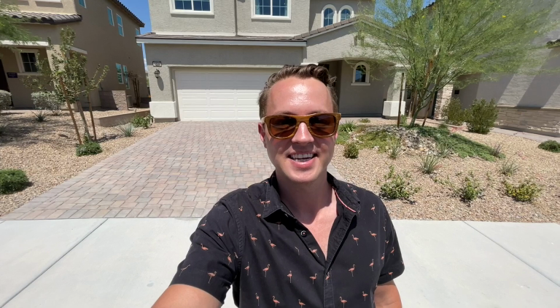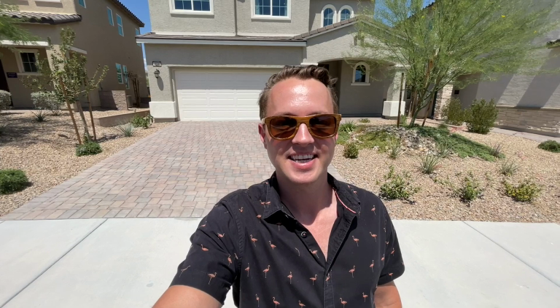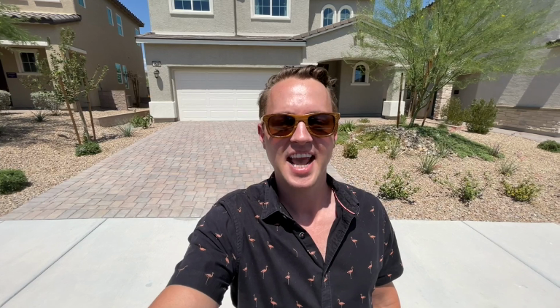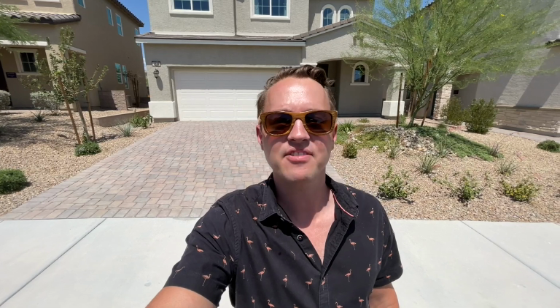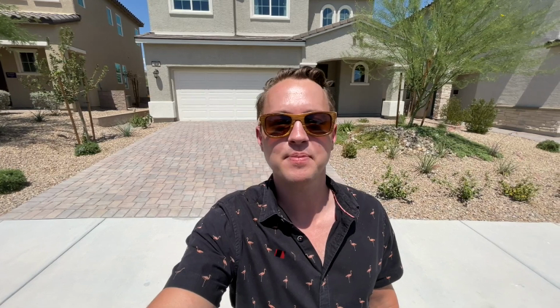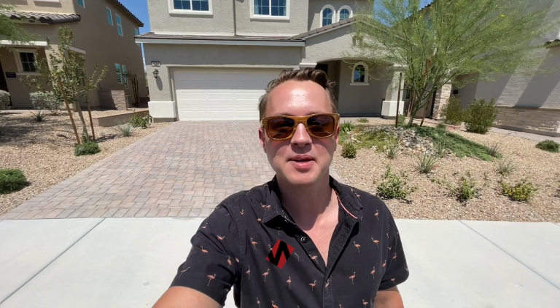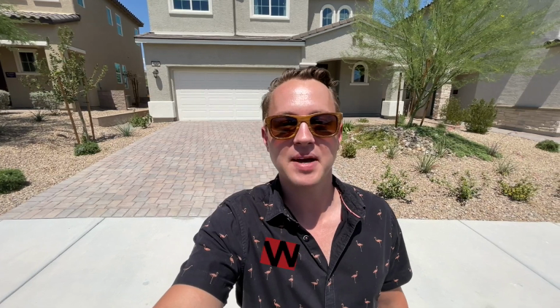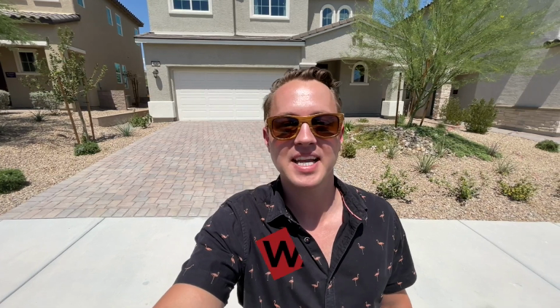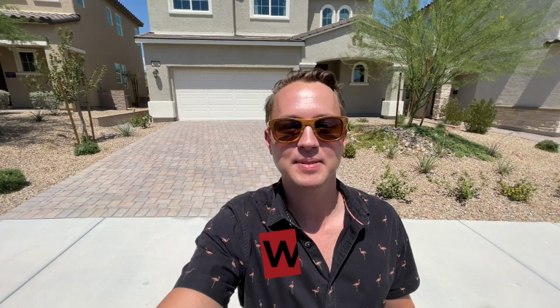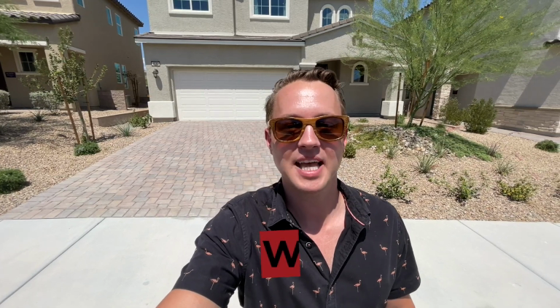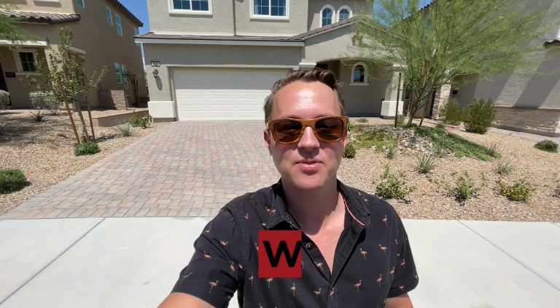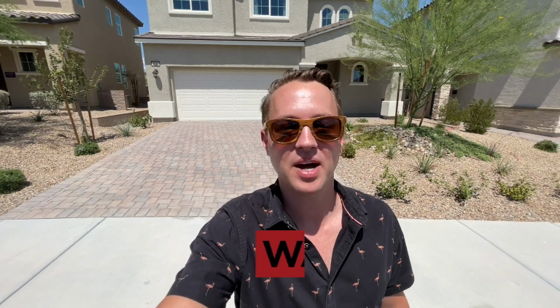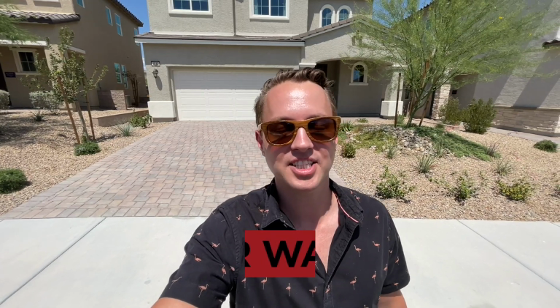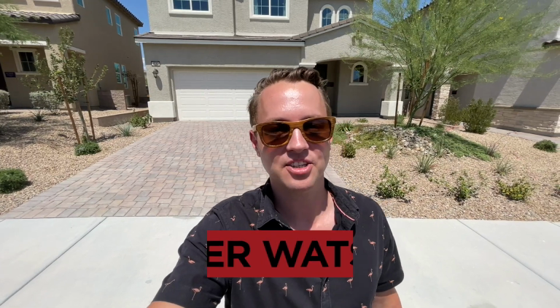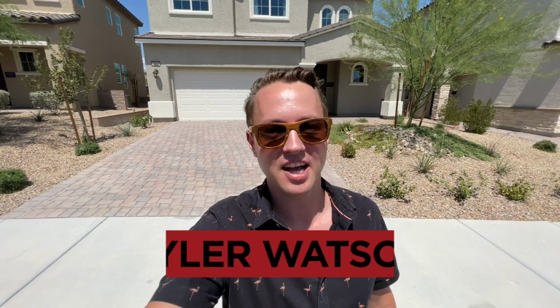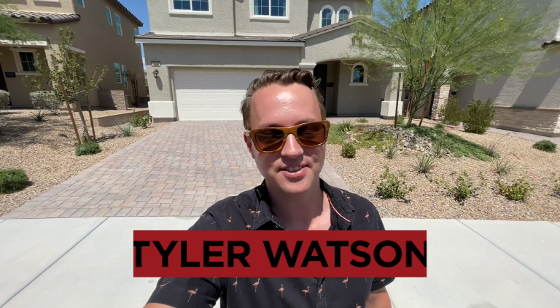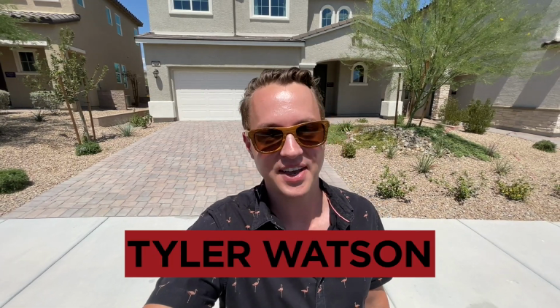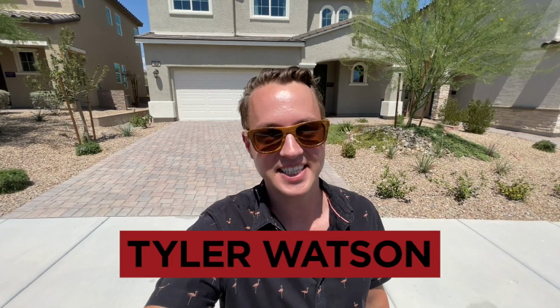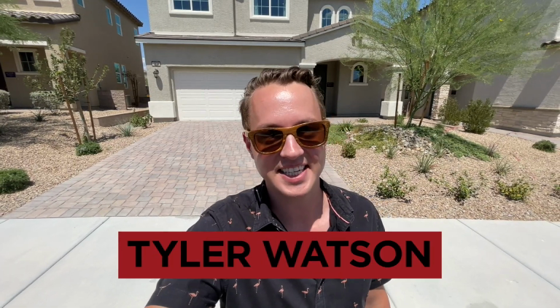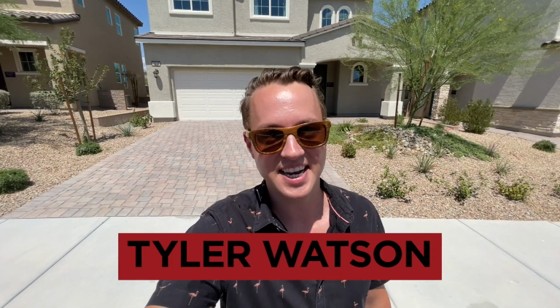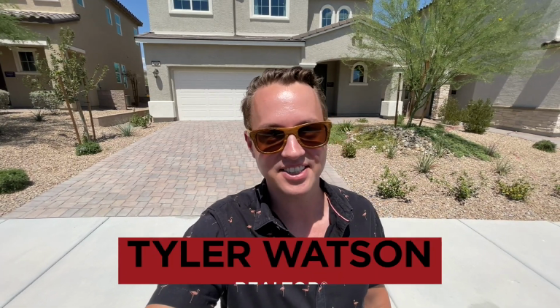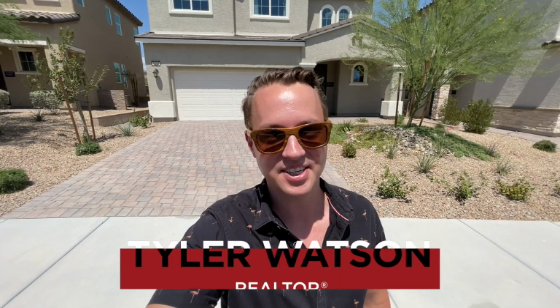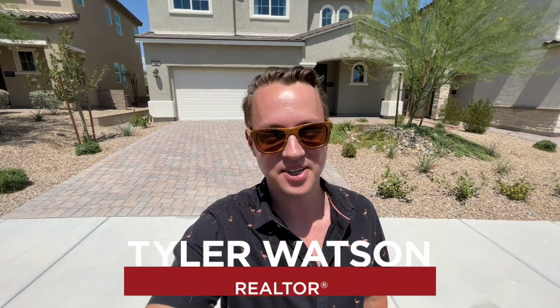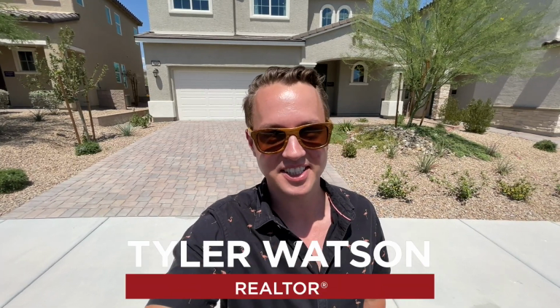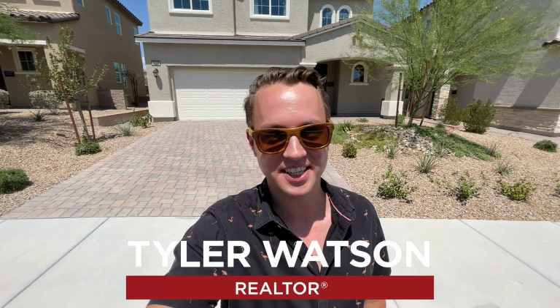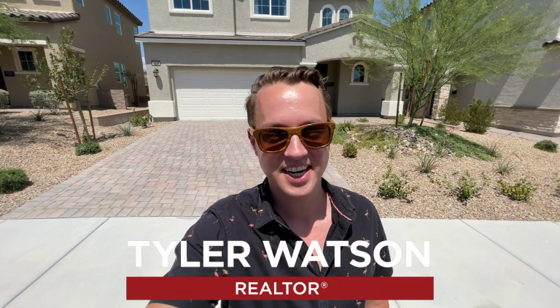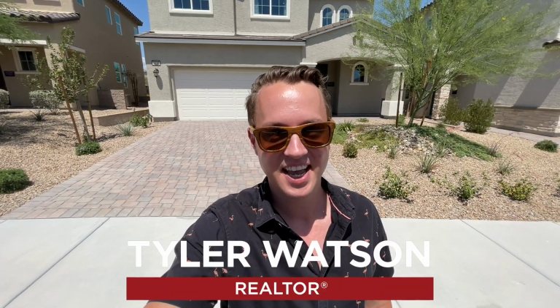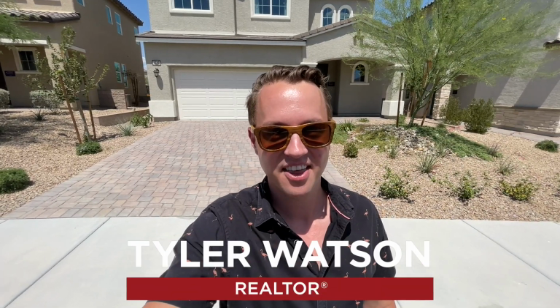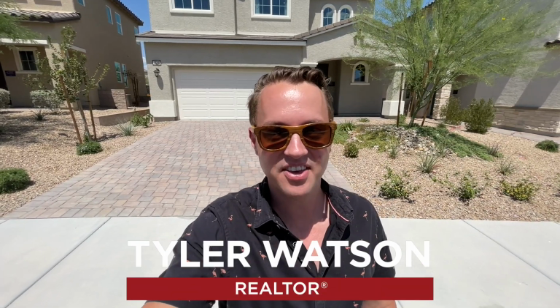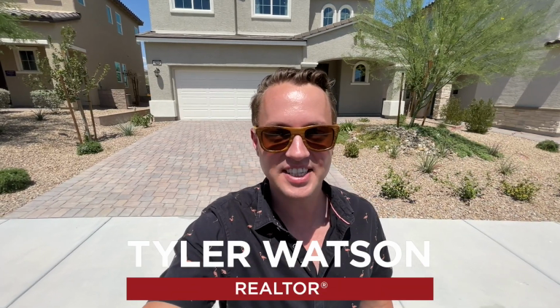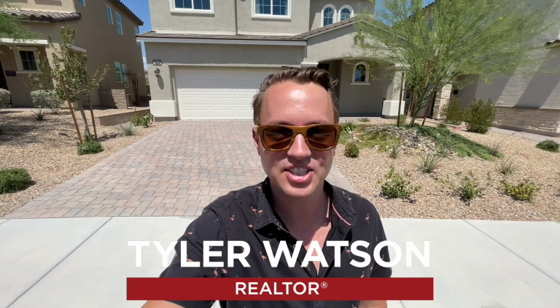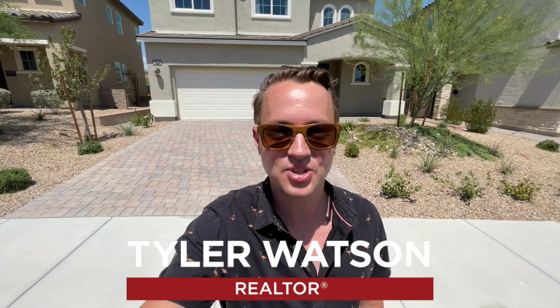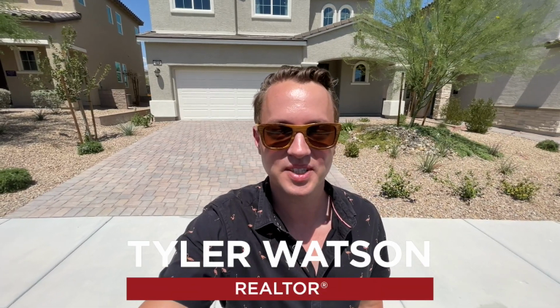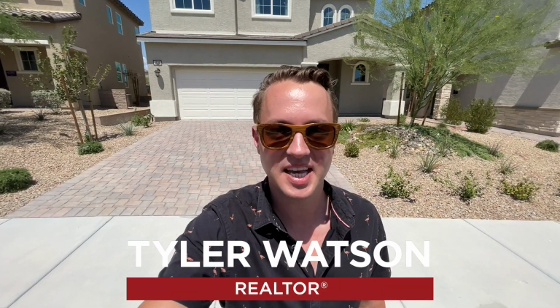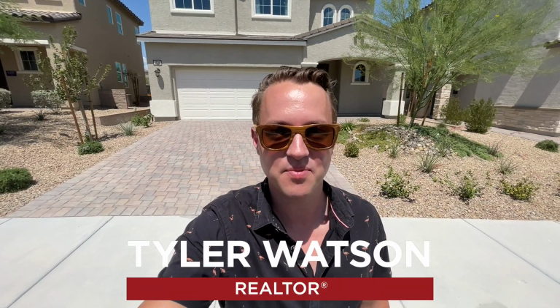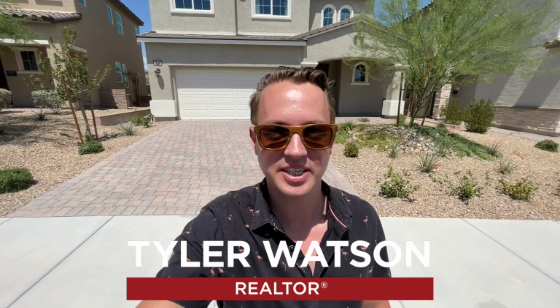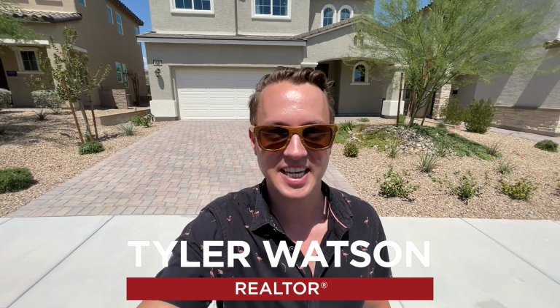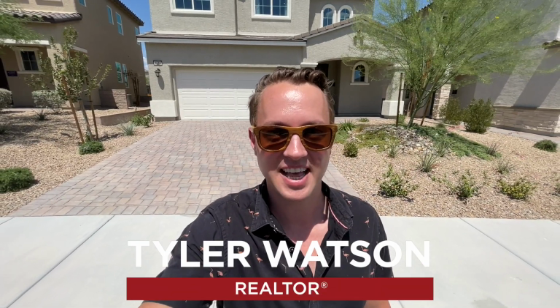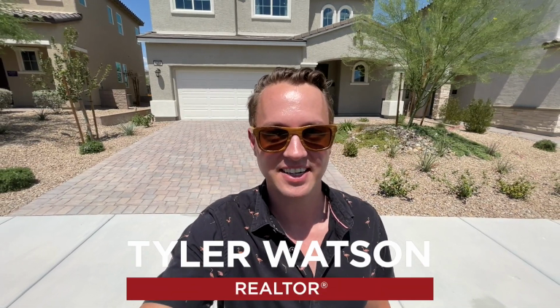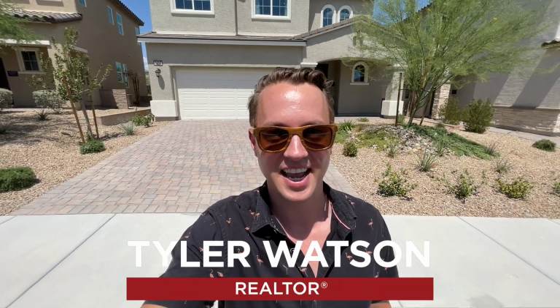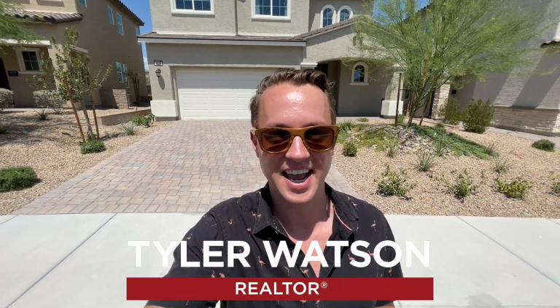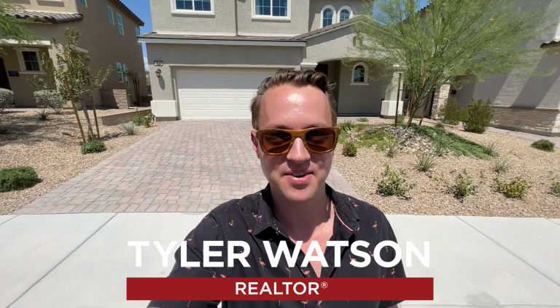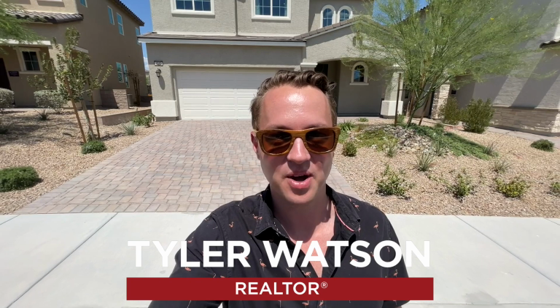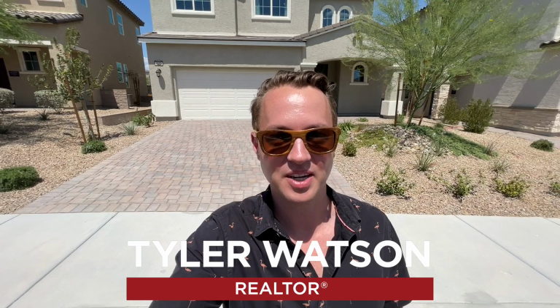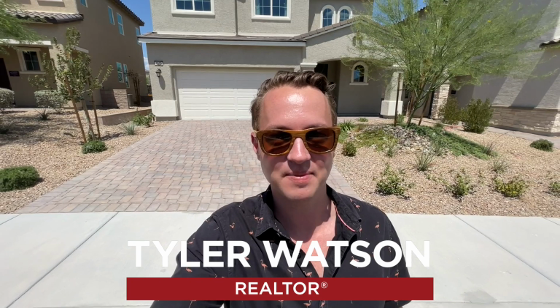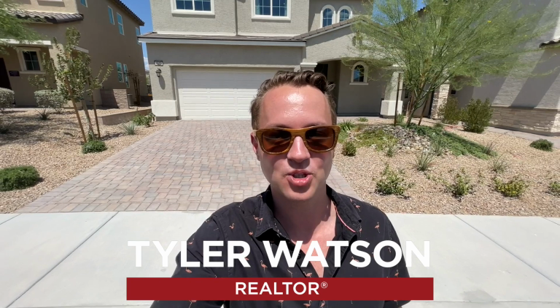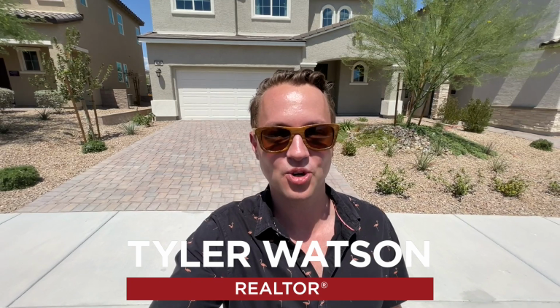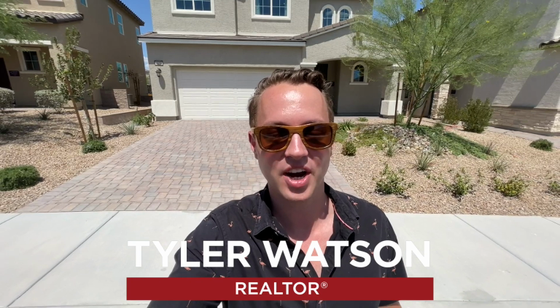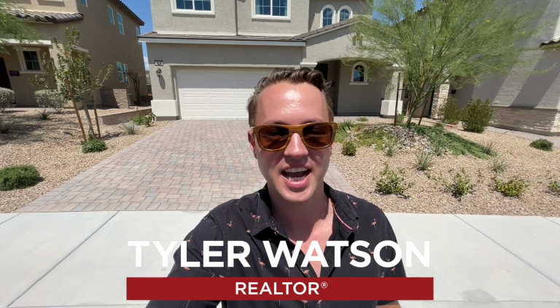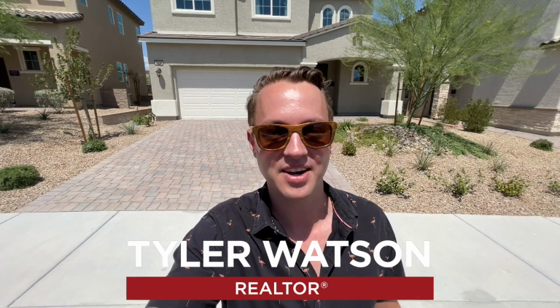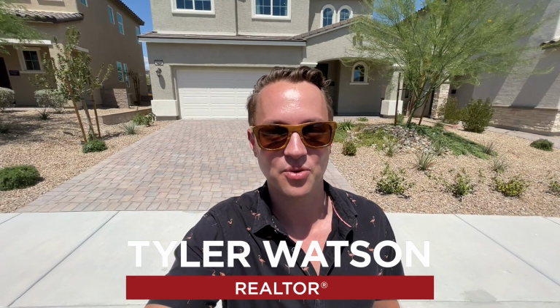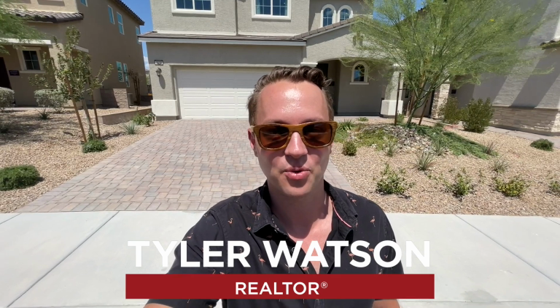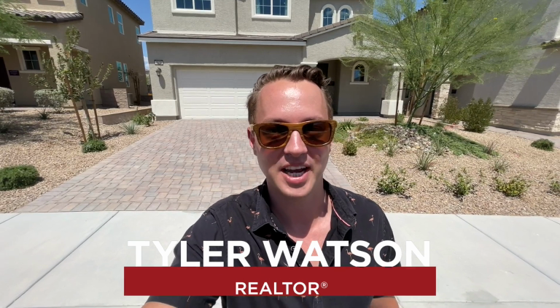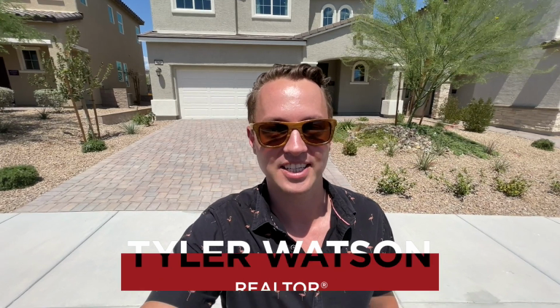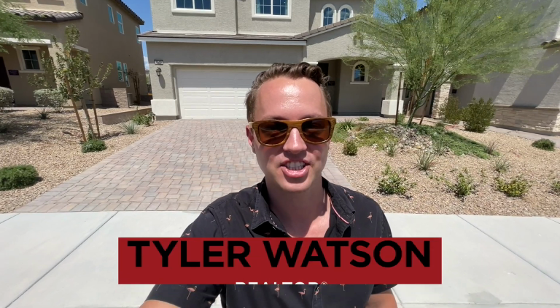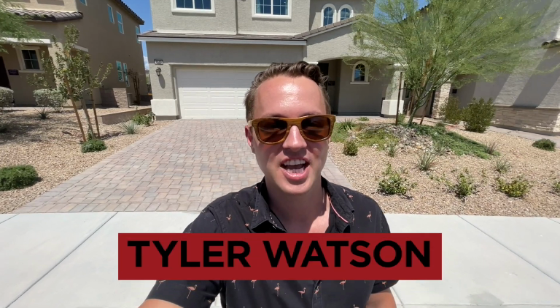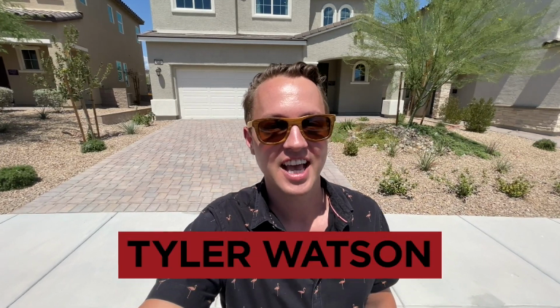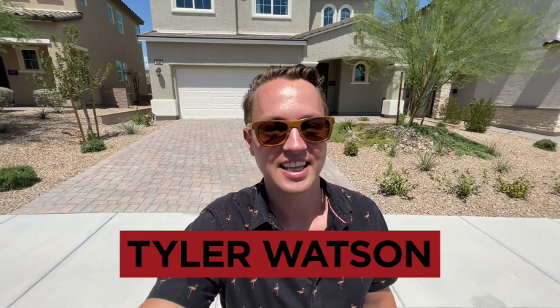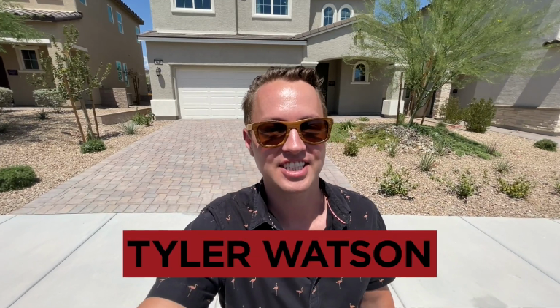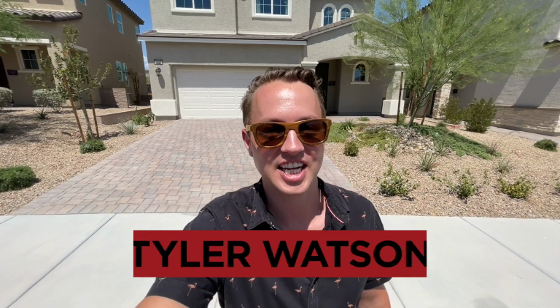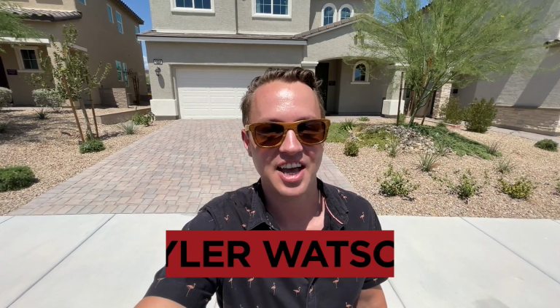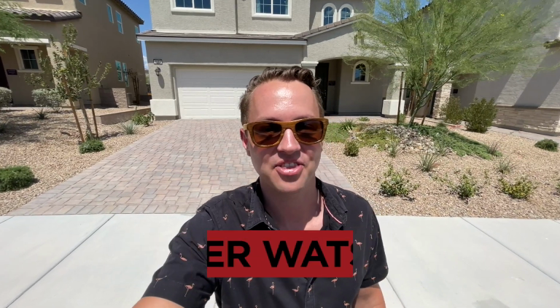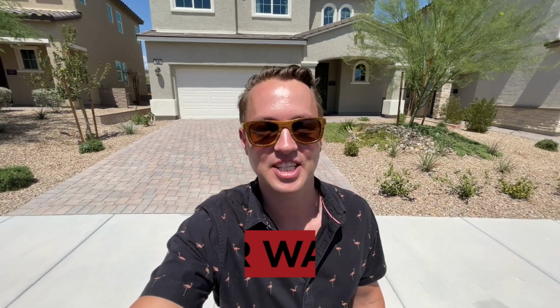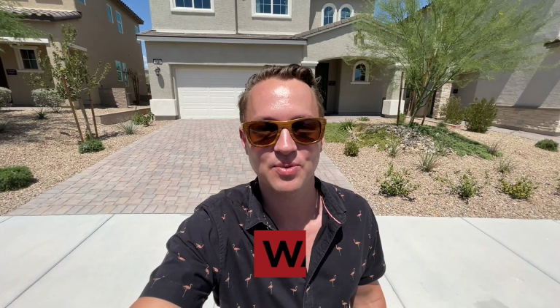Hey everybody, my name is Tyler Watson, your Las Vegas and Henderson Realtor. This is Tour Time with Tyler and welcome to Craig Ranch. Let's check out this one.